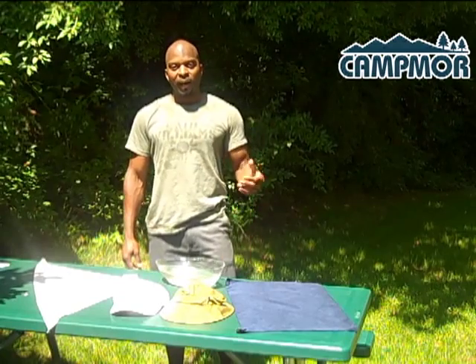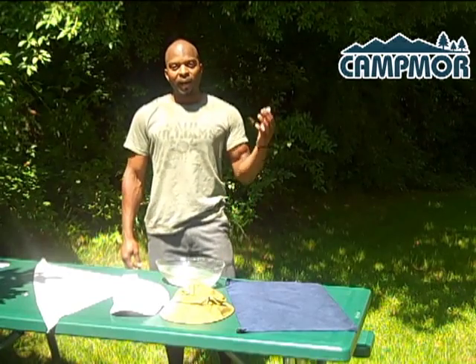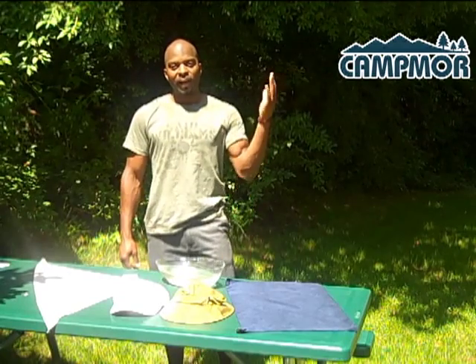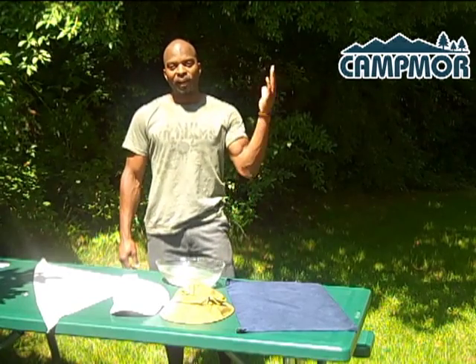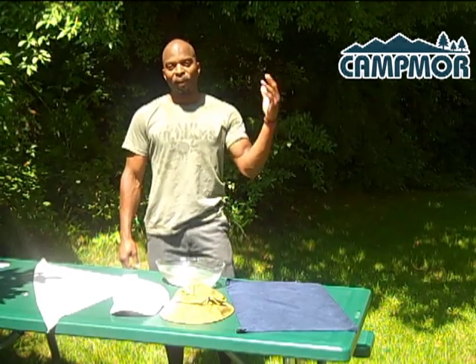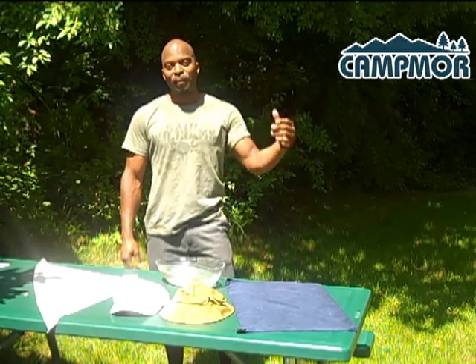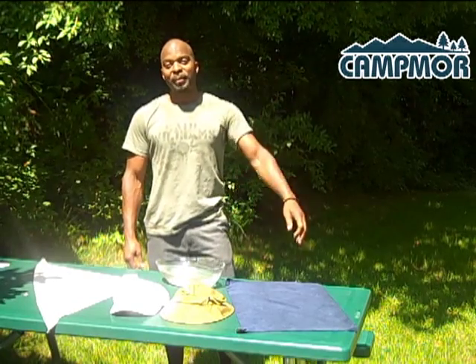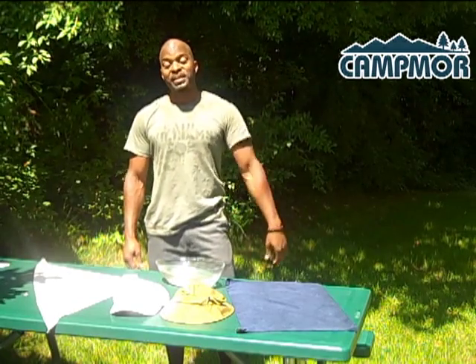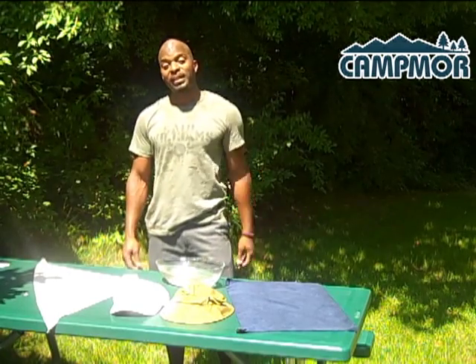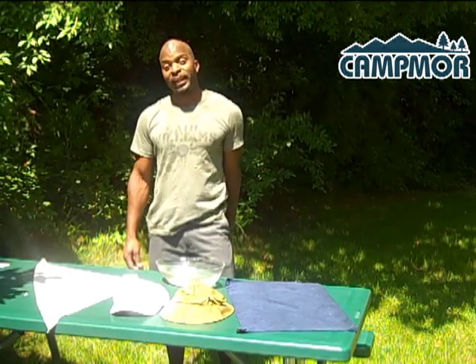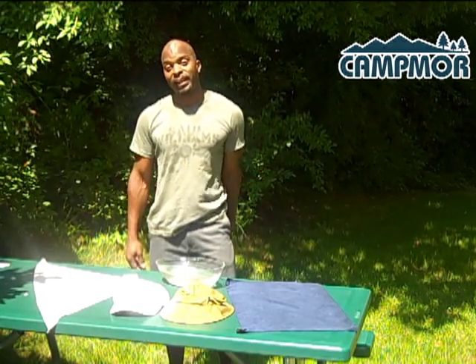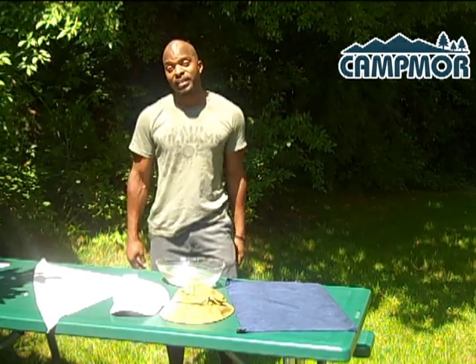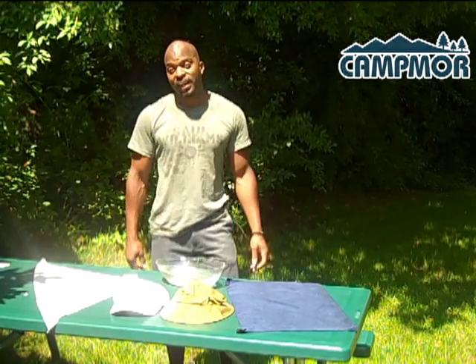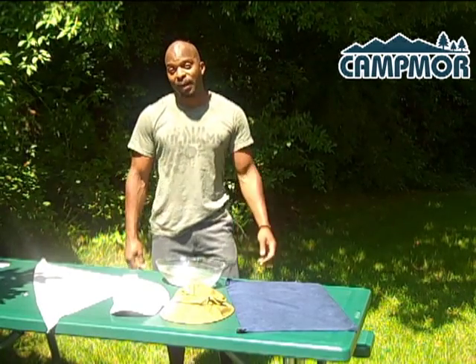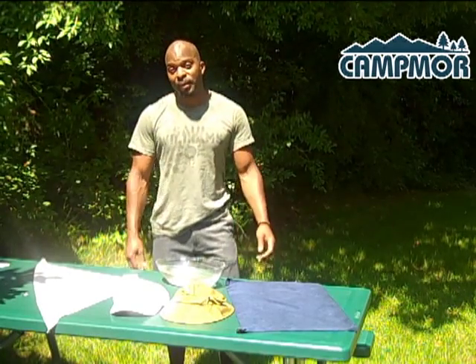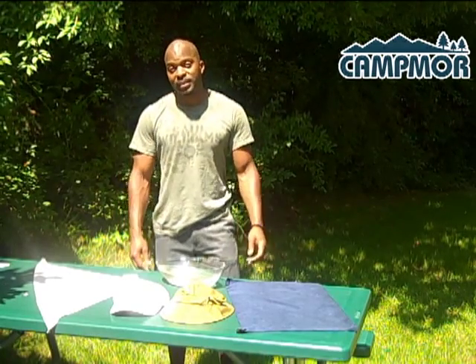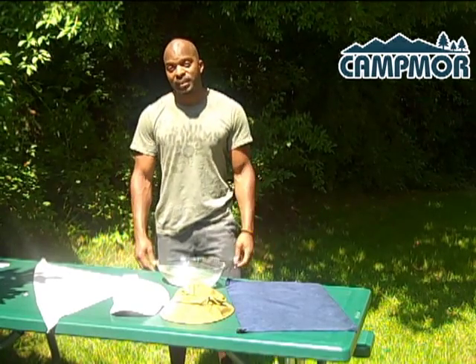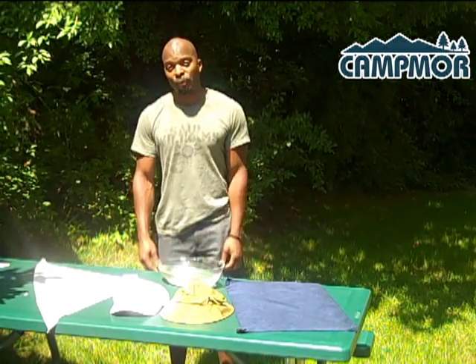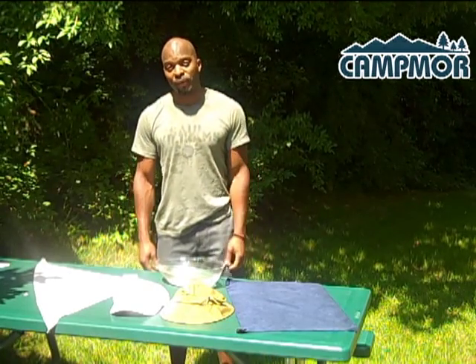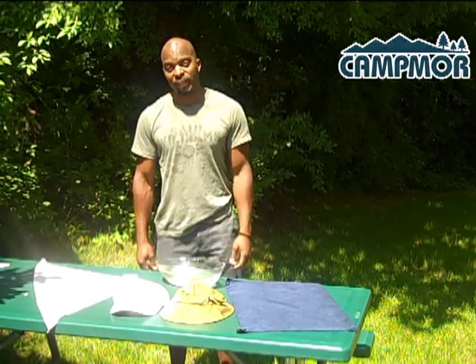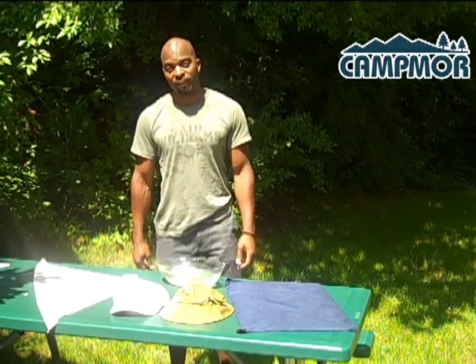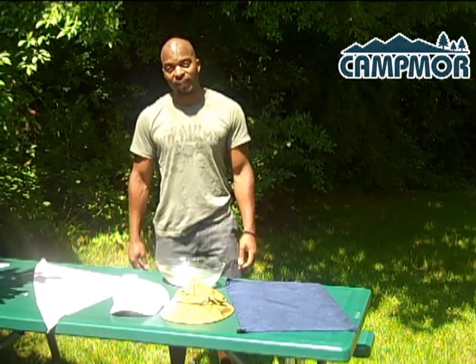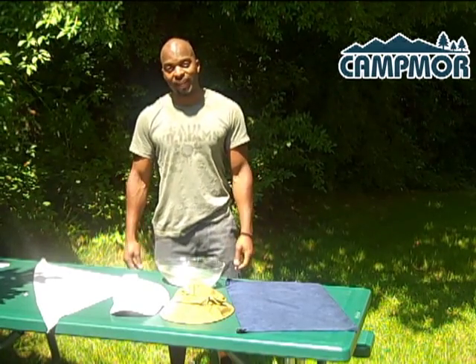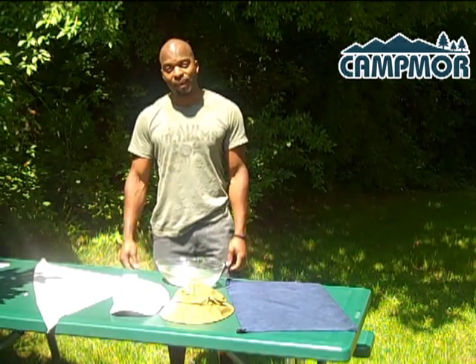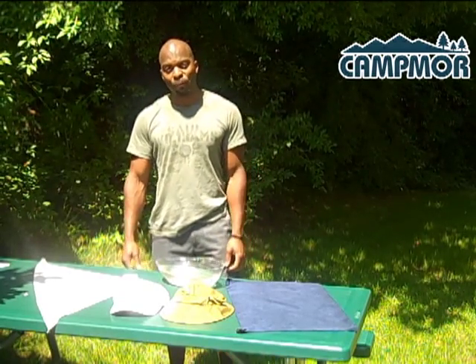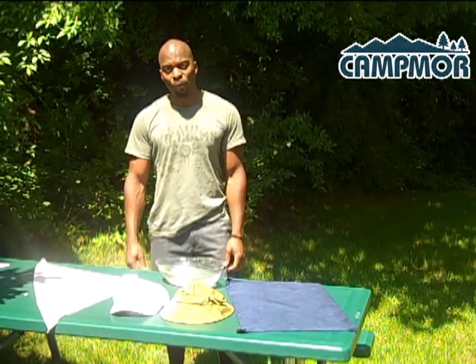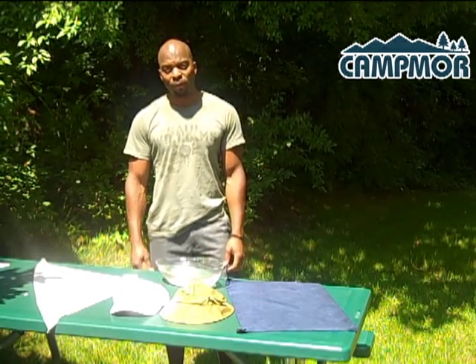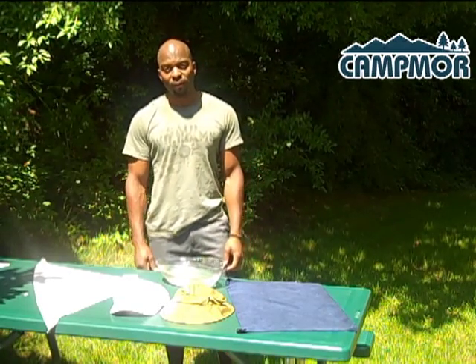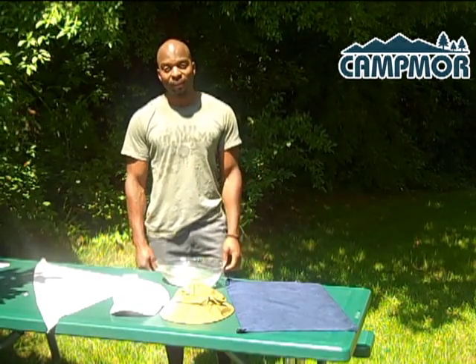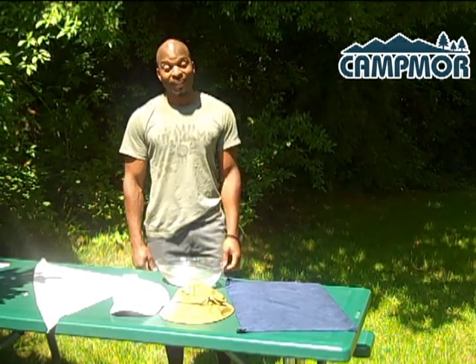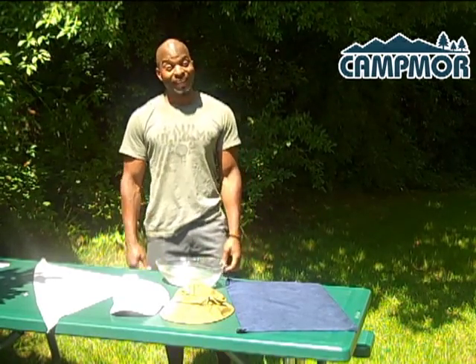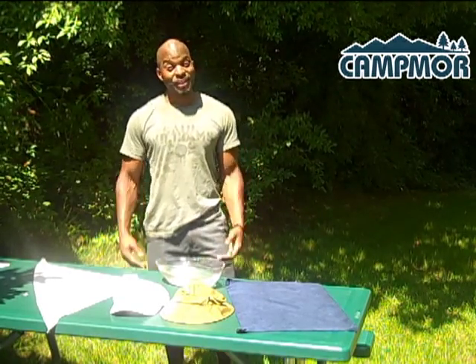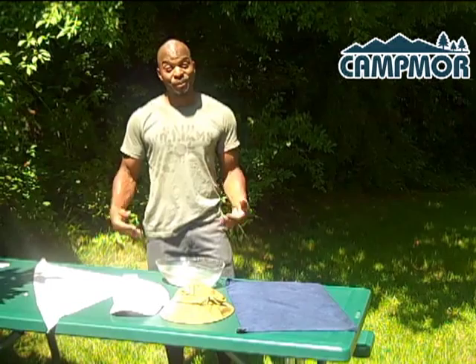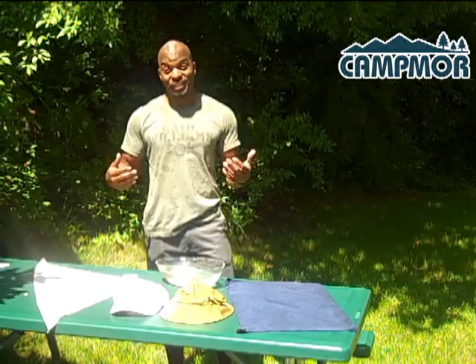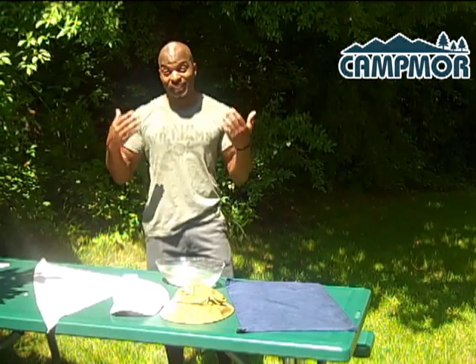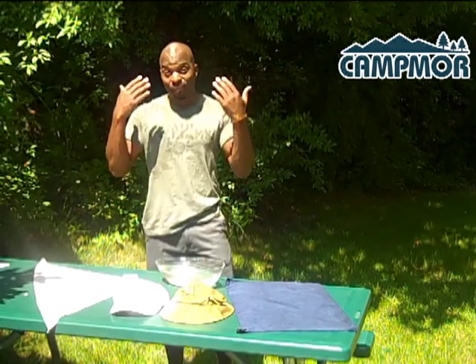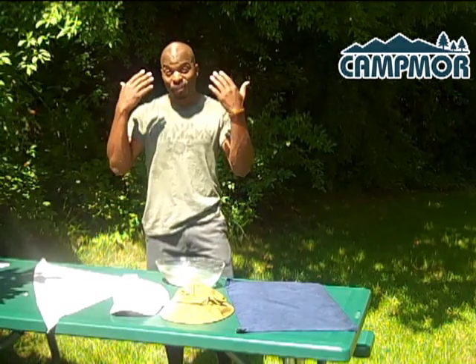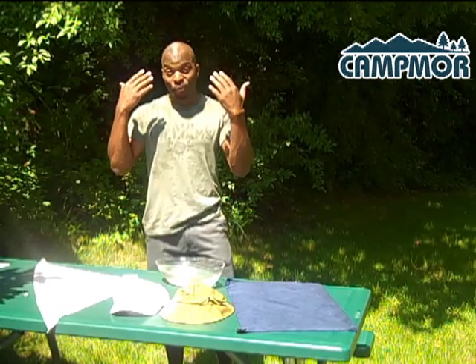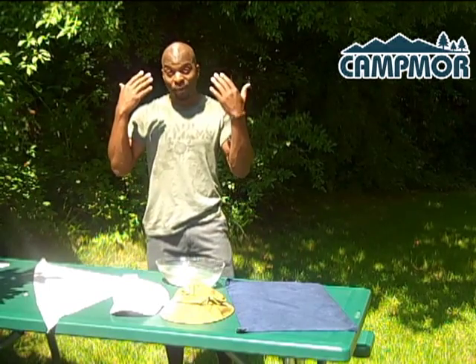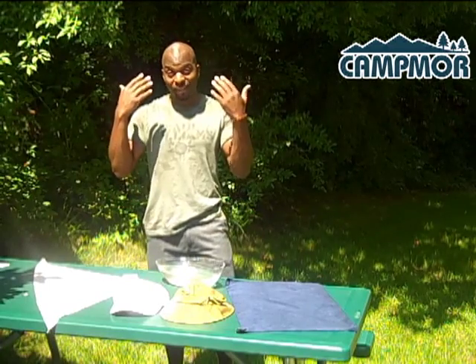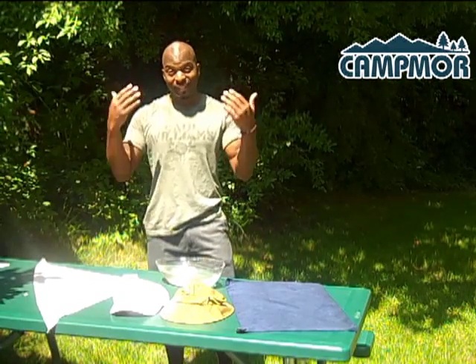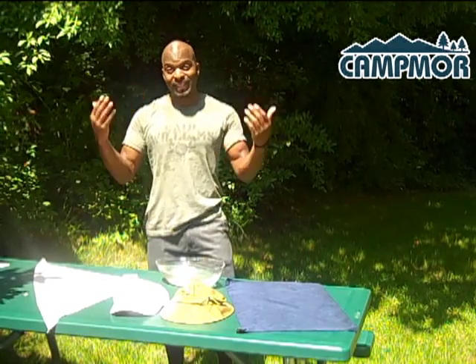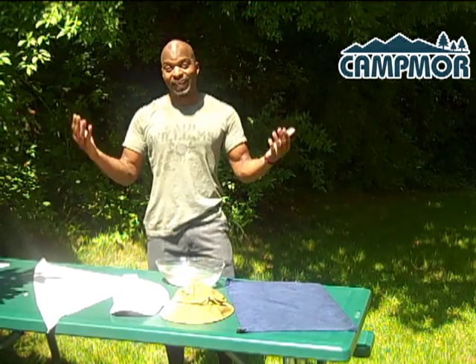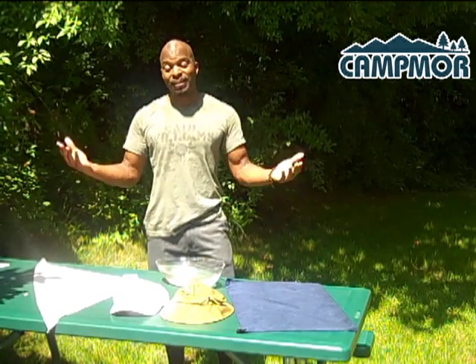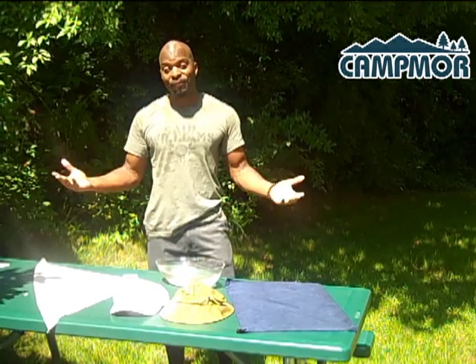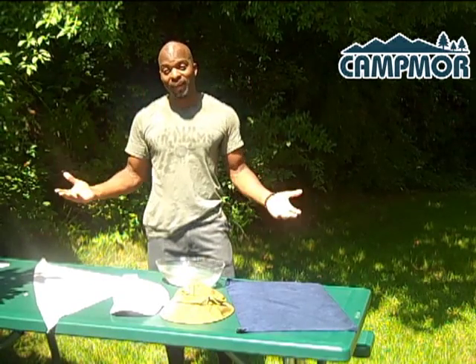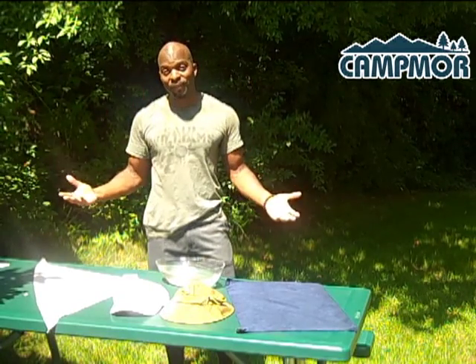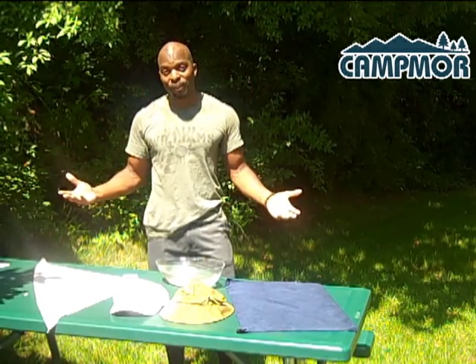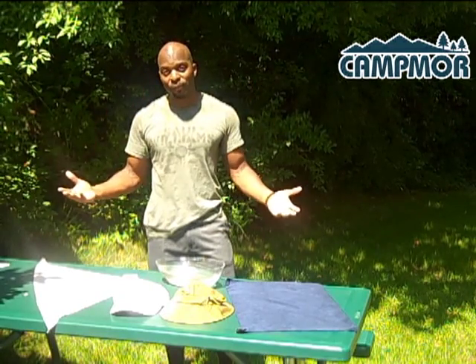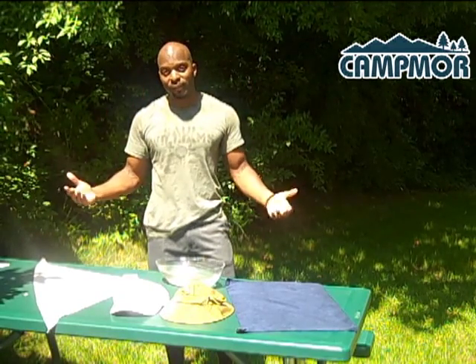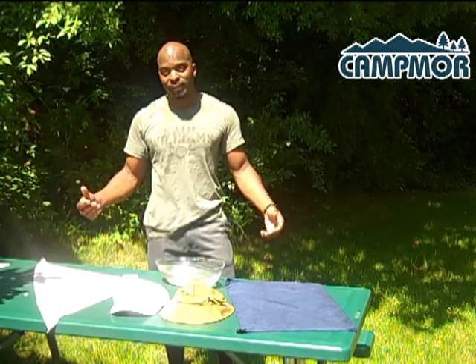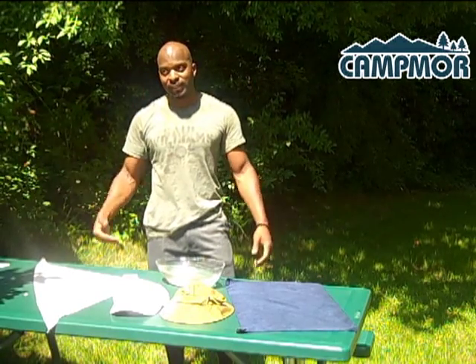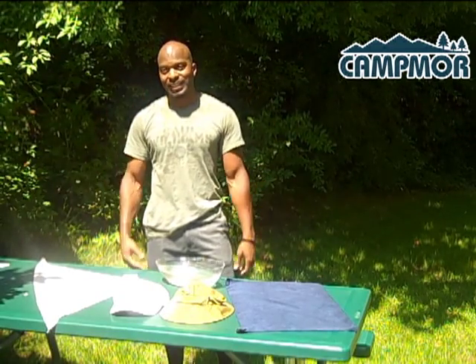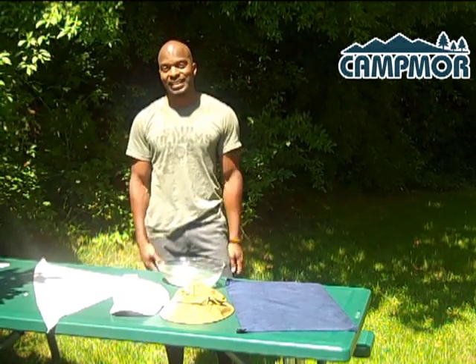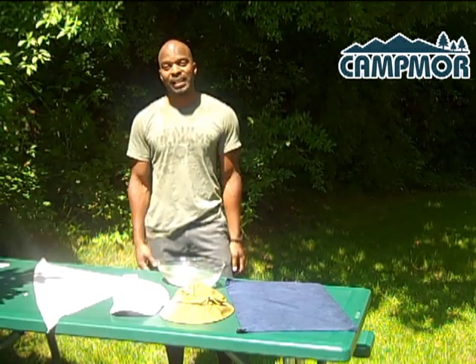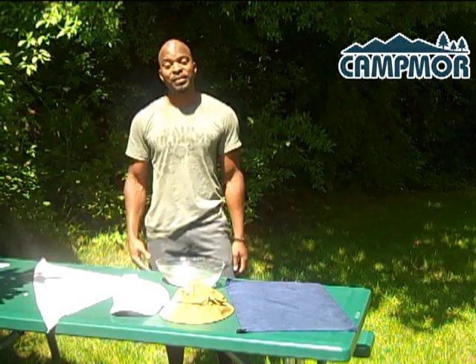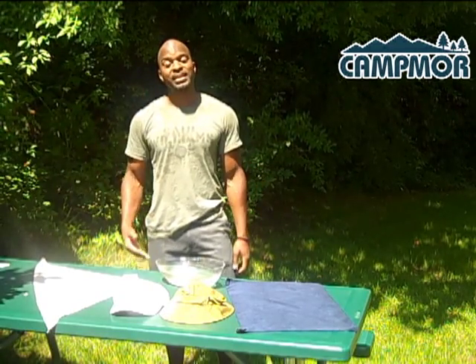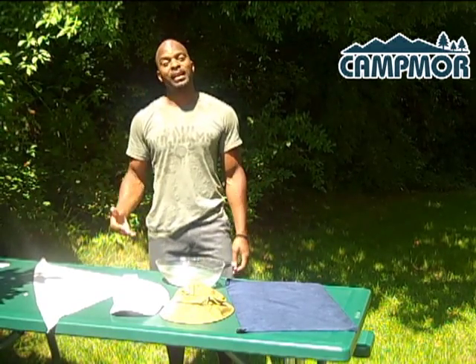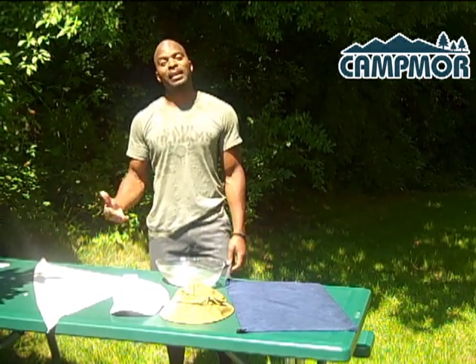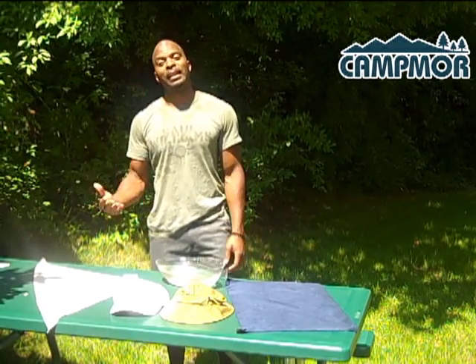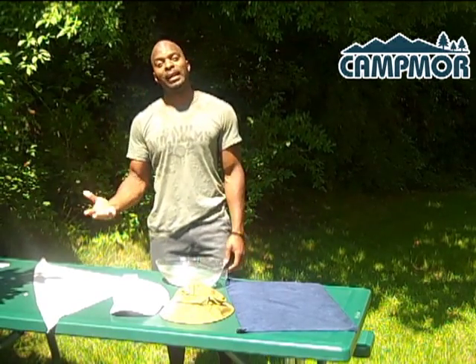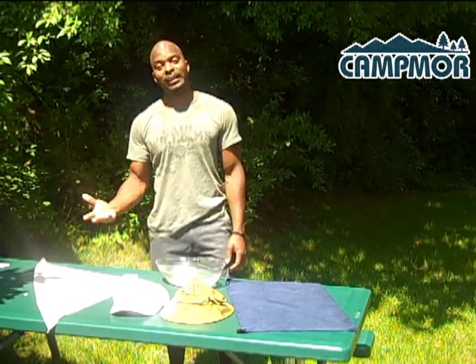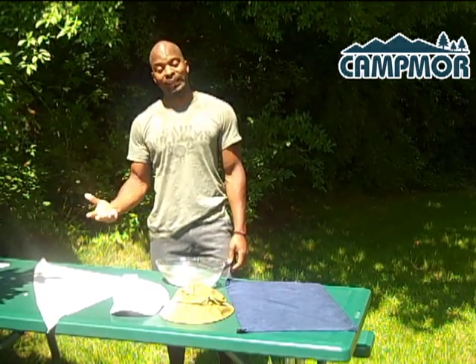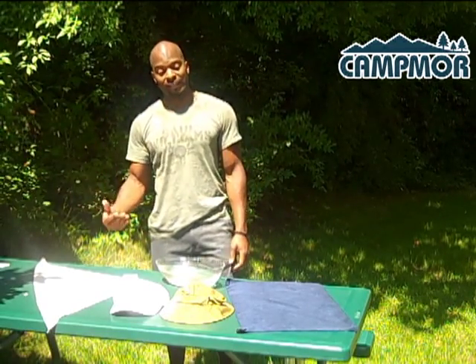Hi y'all, my name is Tahir Thomas. I work here at Cantmore and as you can see I'm sweating. It's 85 degrees and it's not even 10 o'clock yet.